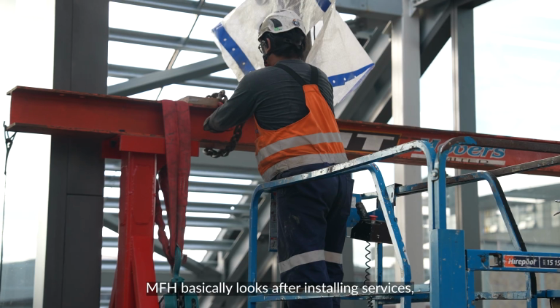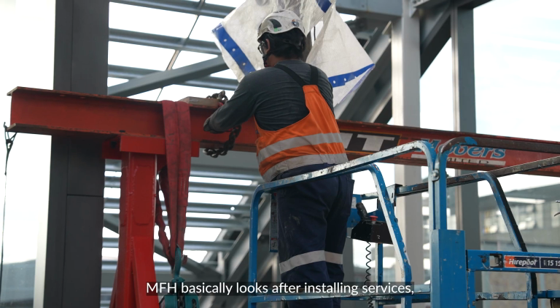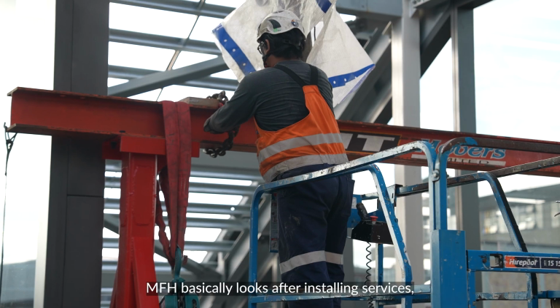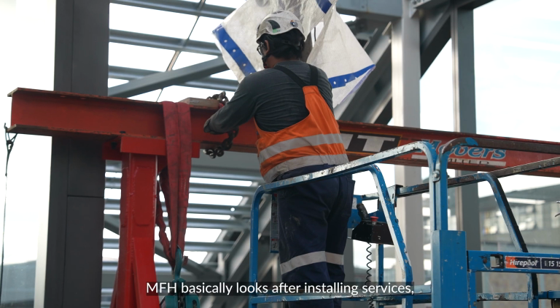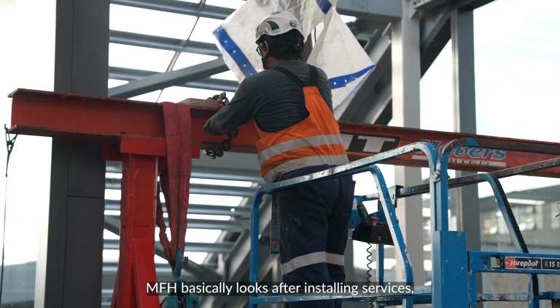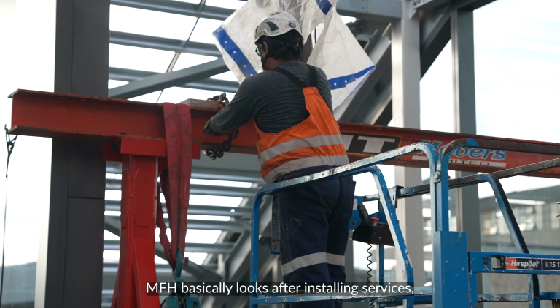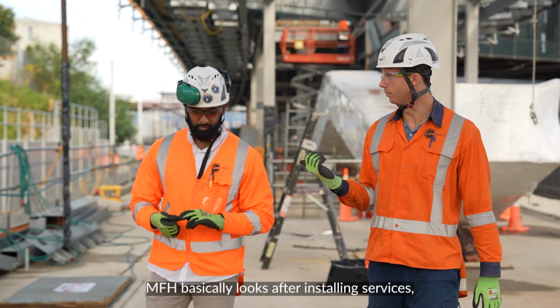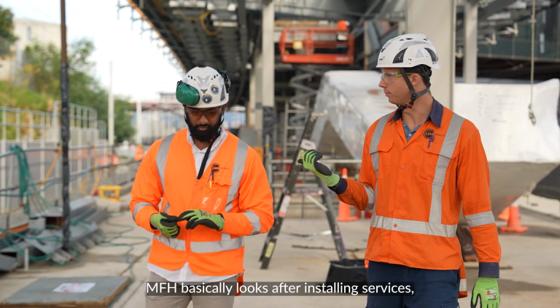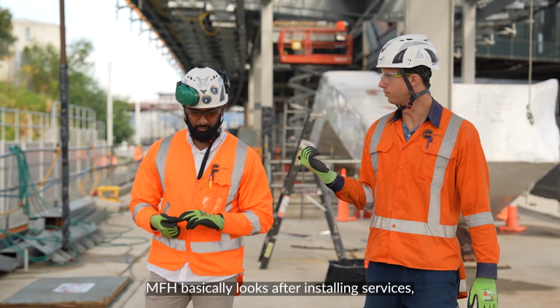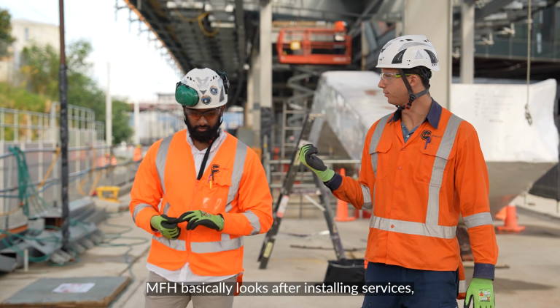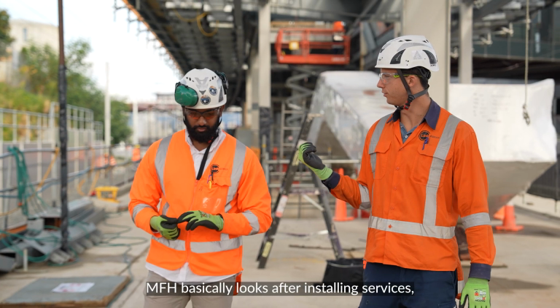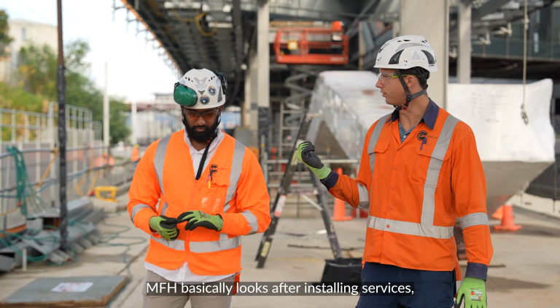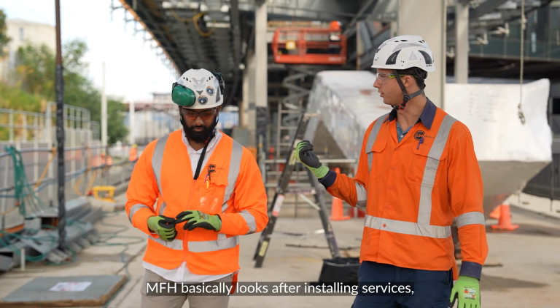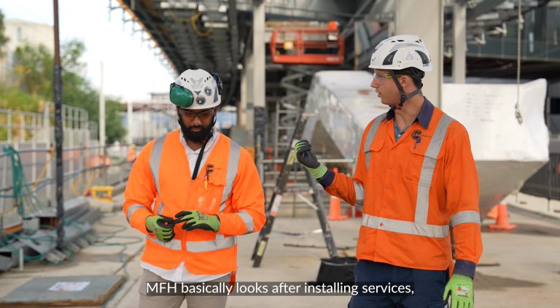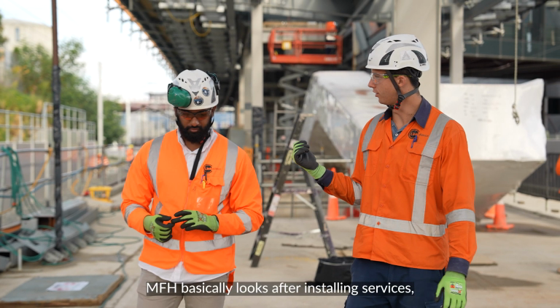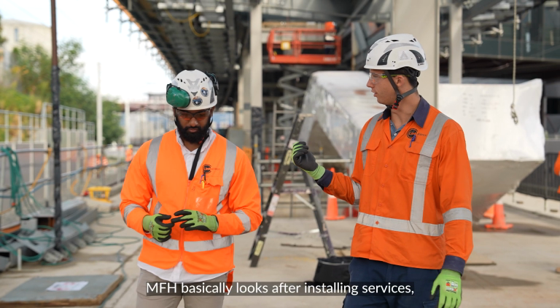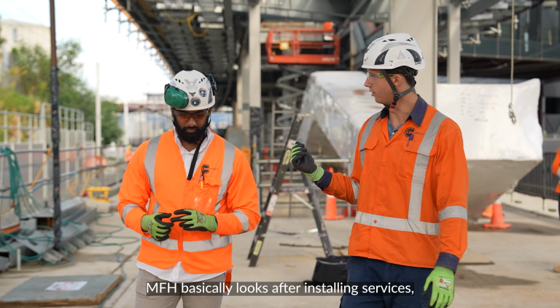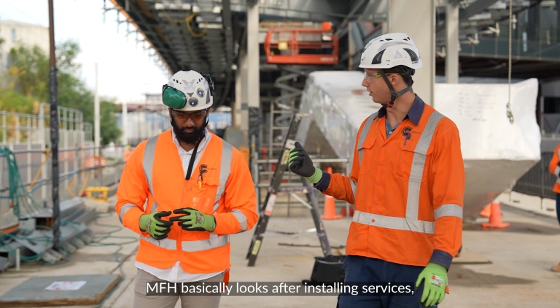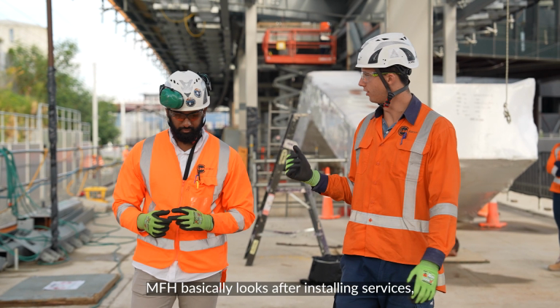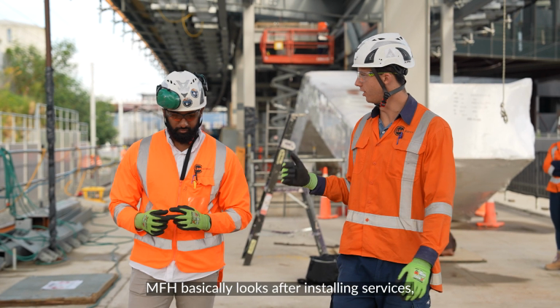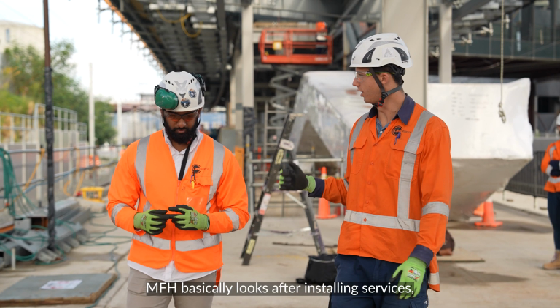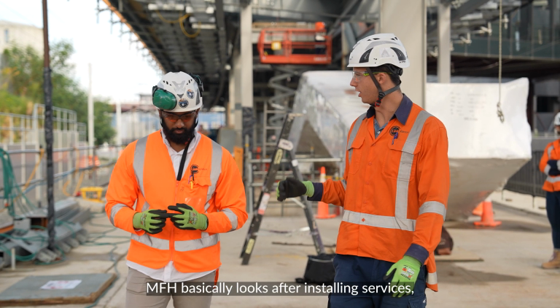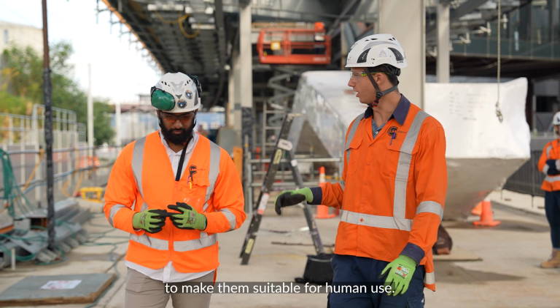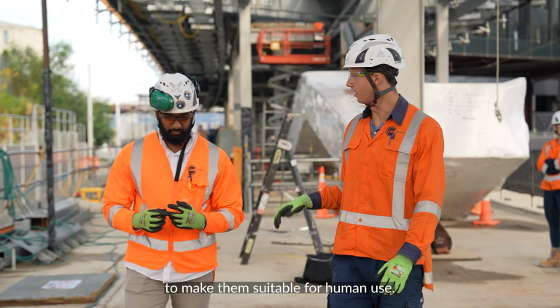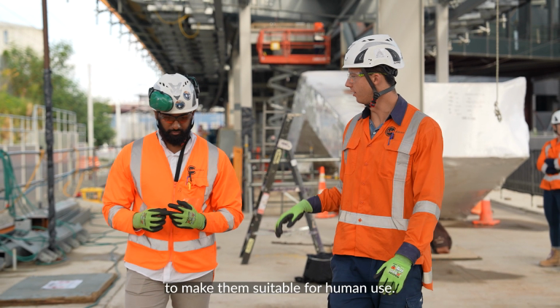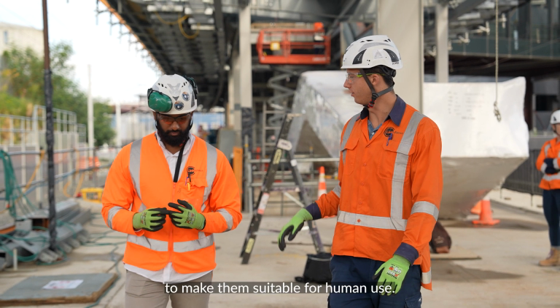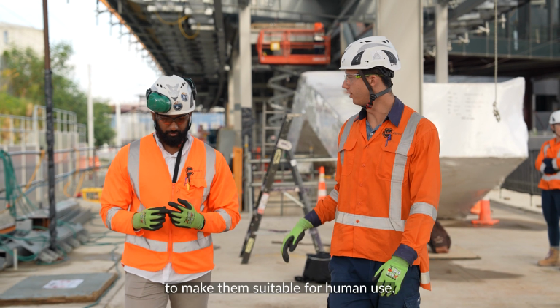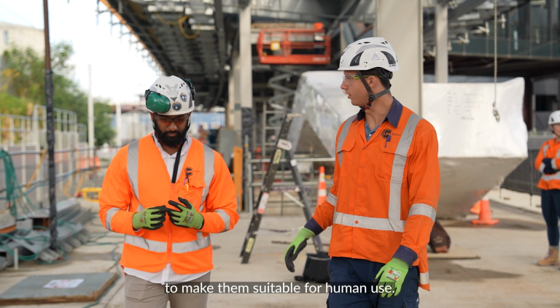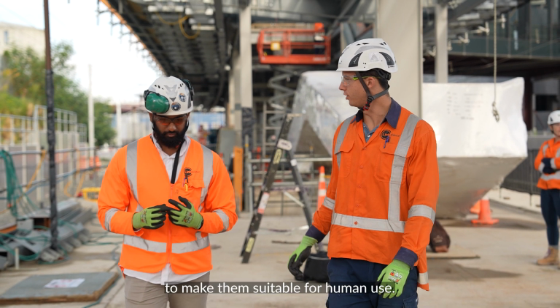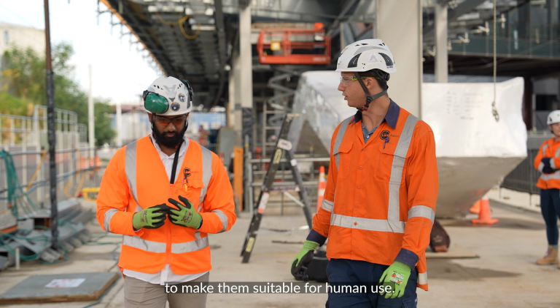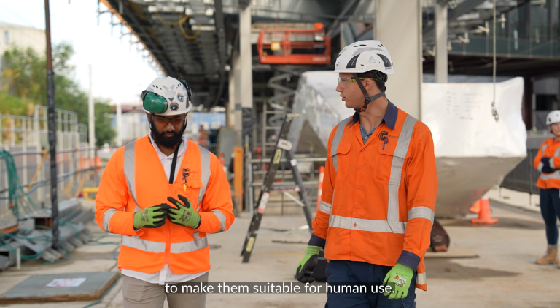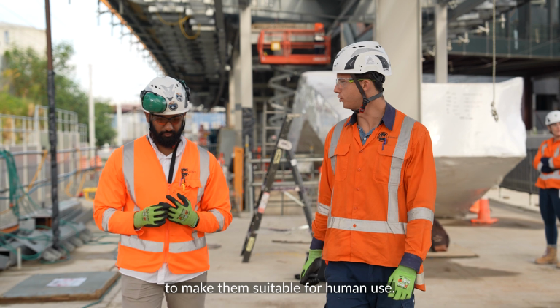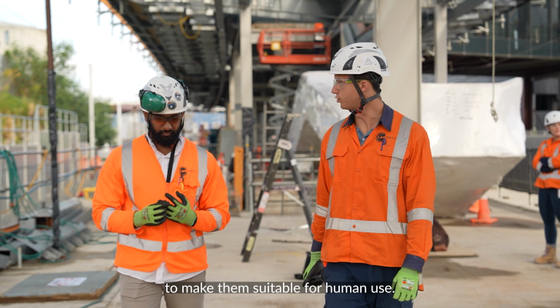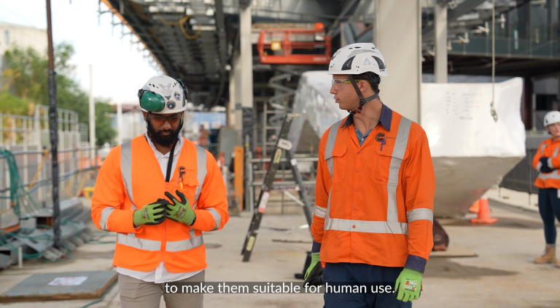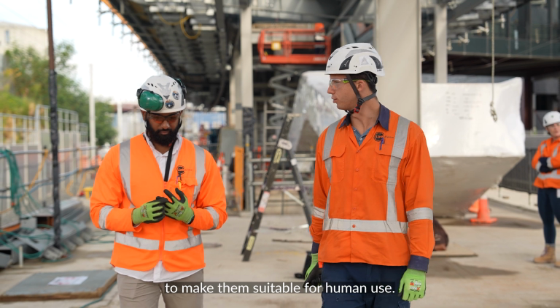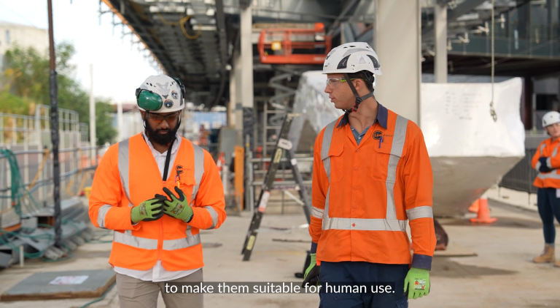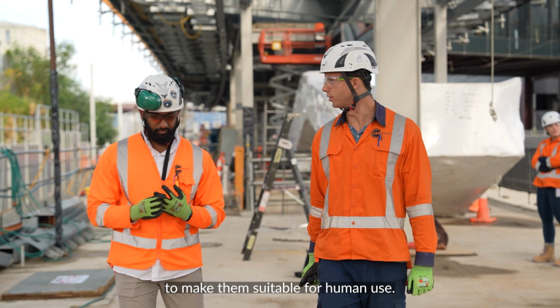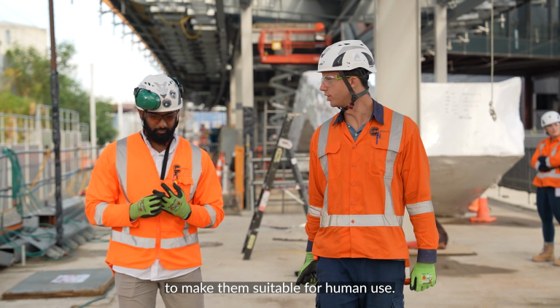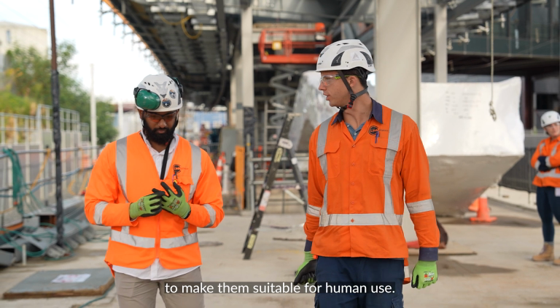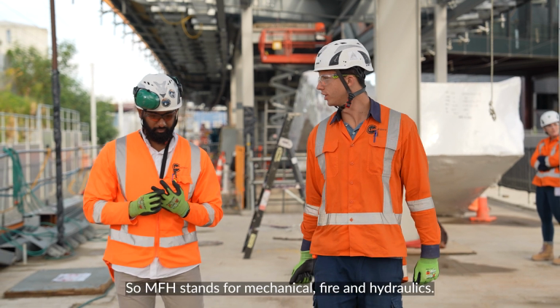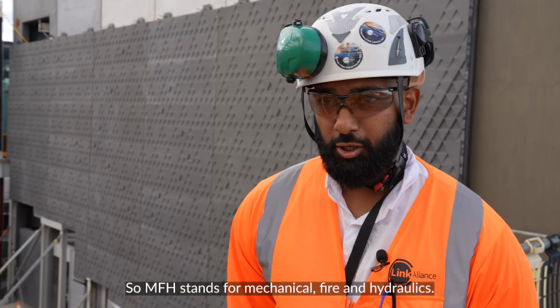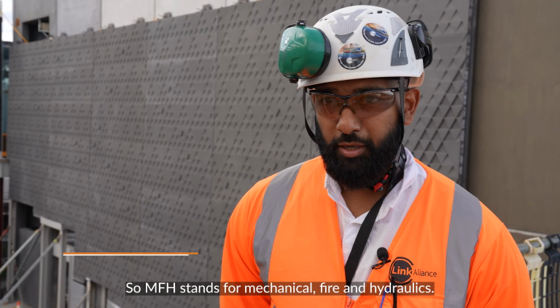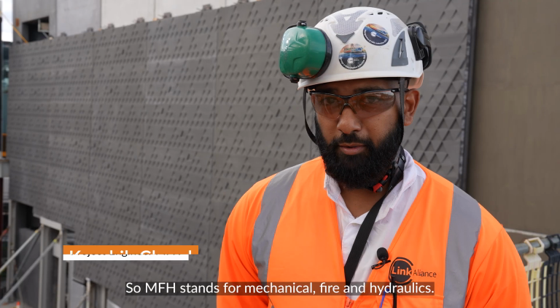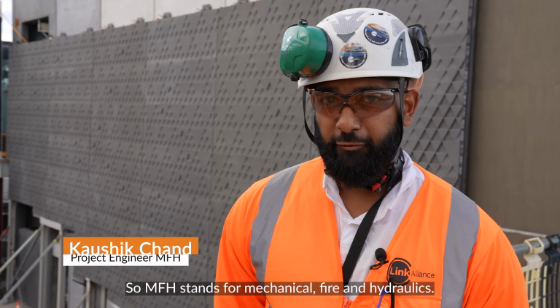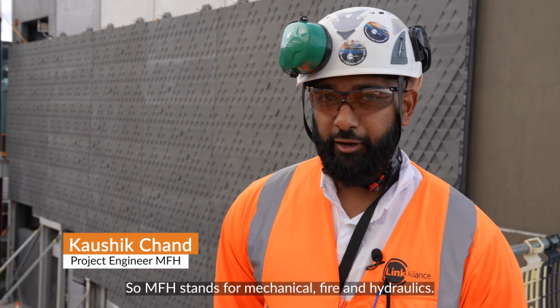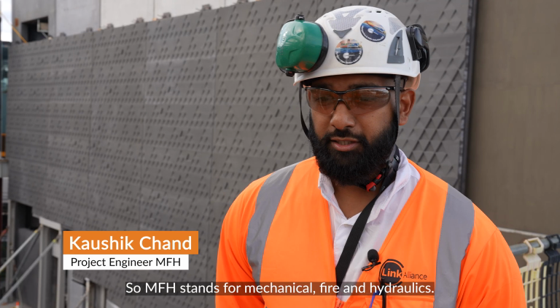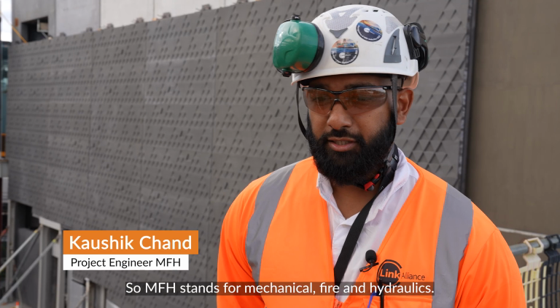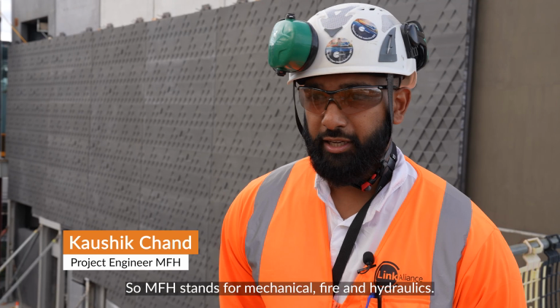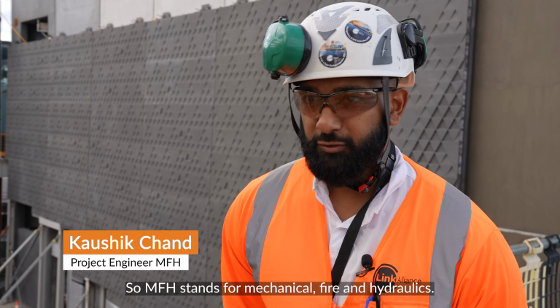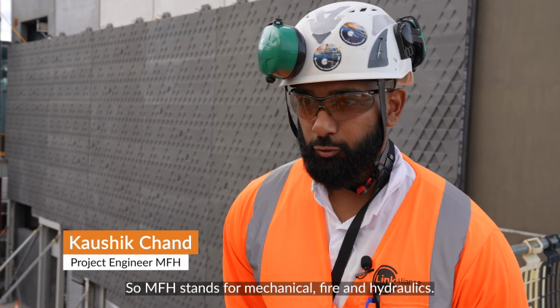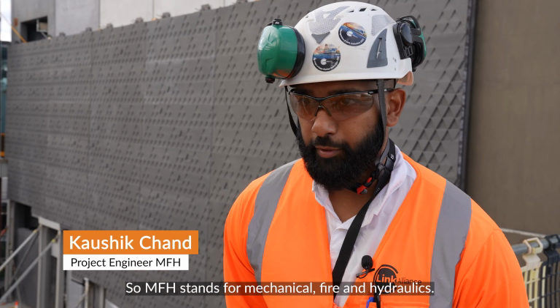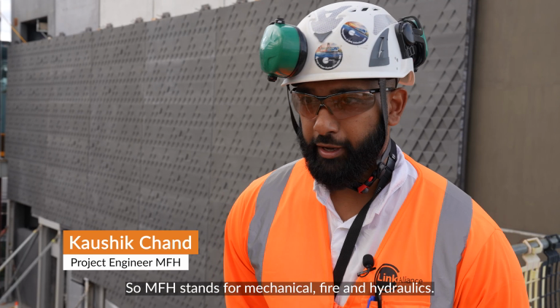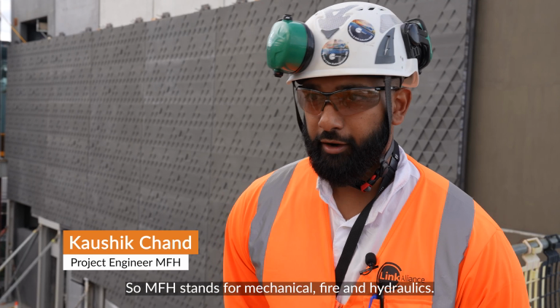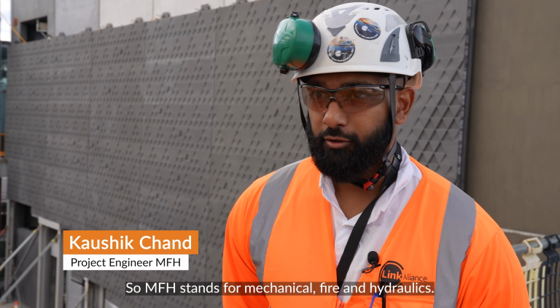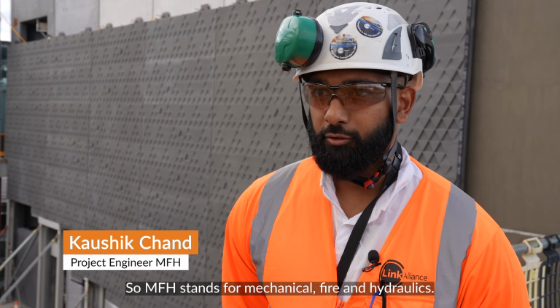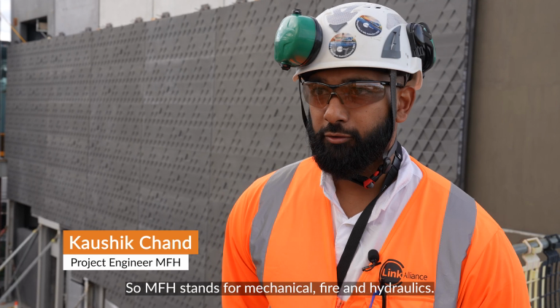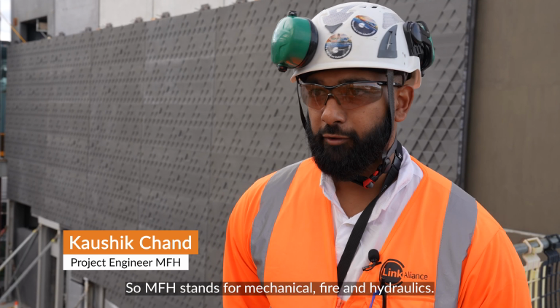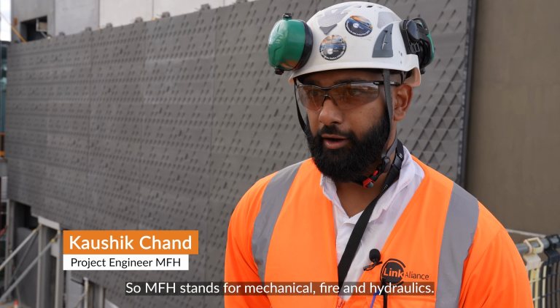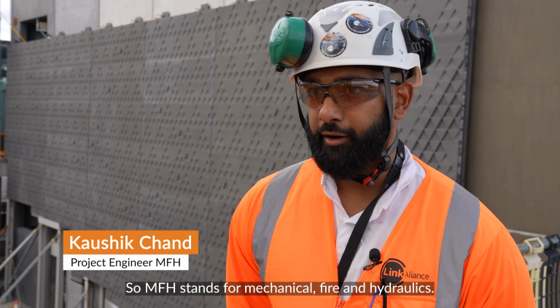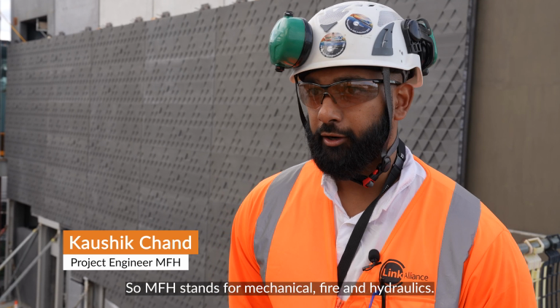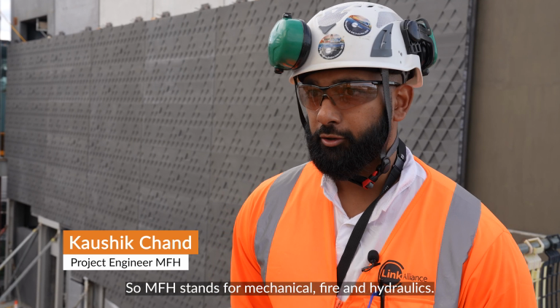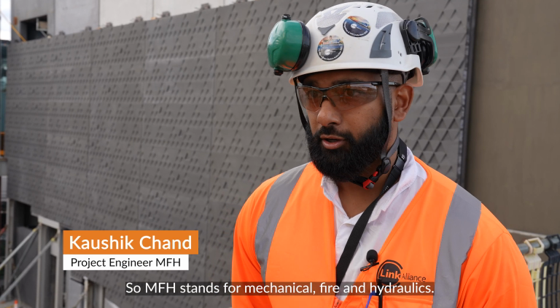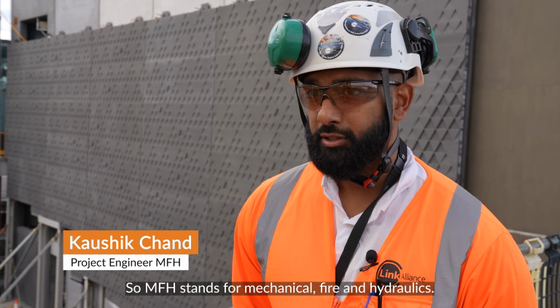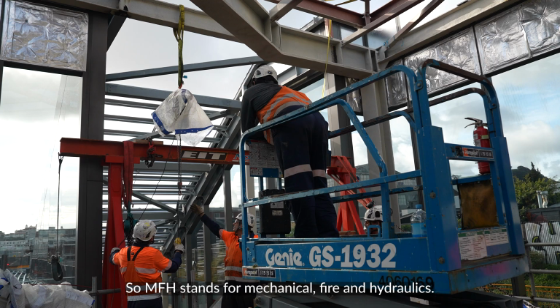MFH basically looks after installing services, so it makes the station suitable for human use. MFH stands for Mechanical, Fire and Hydraulics.